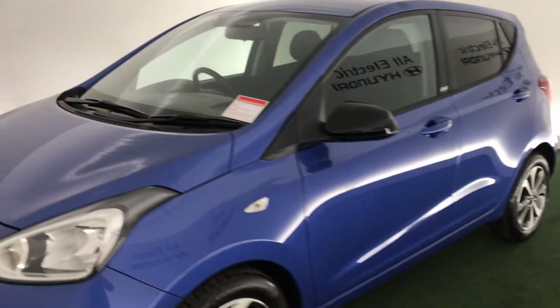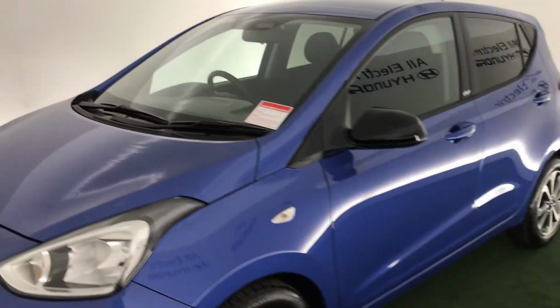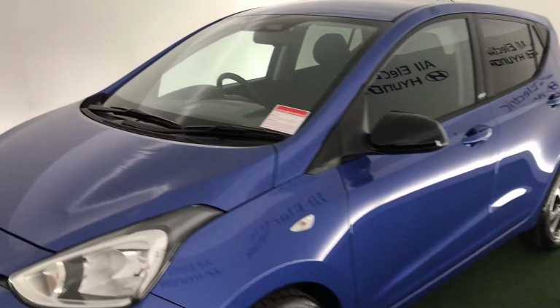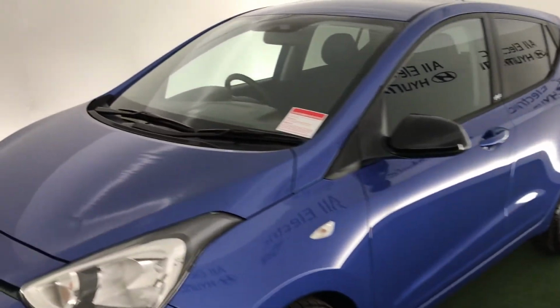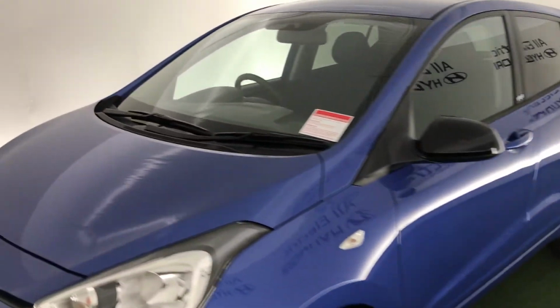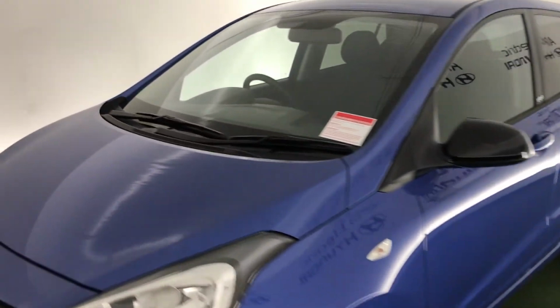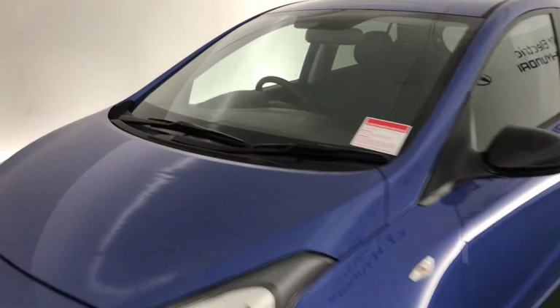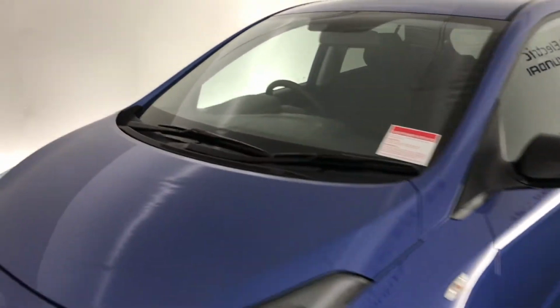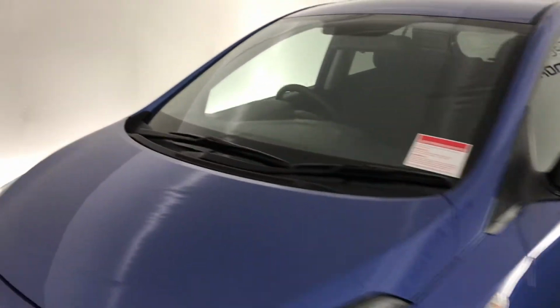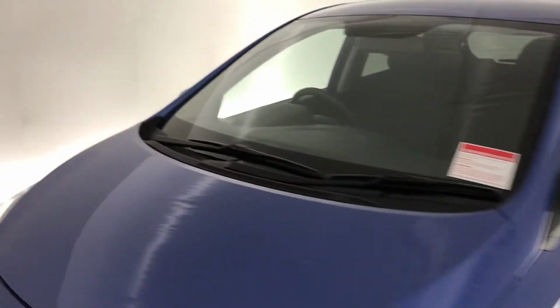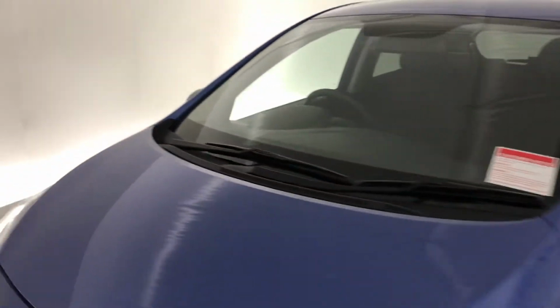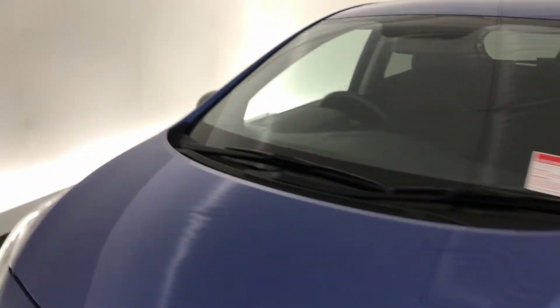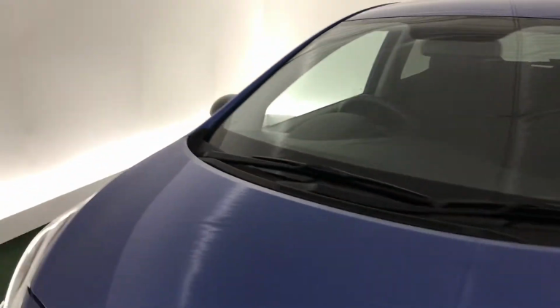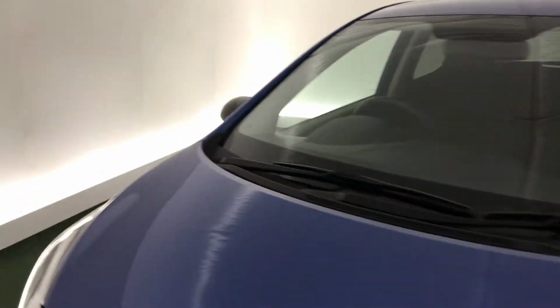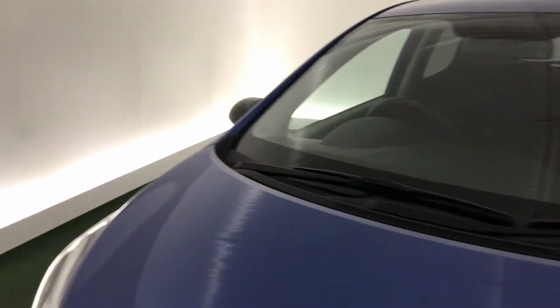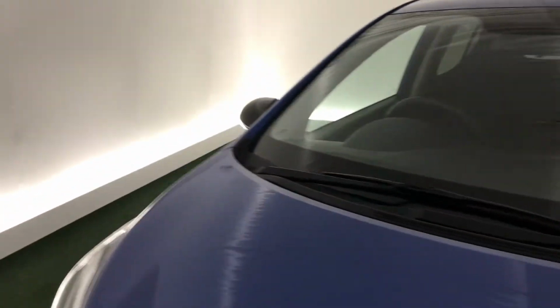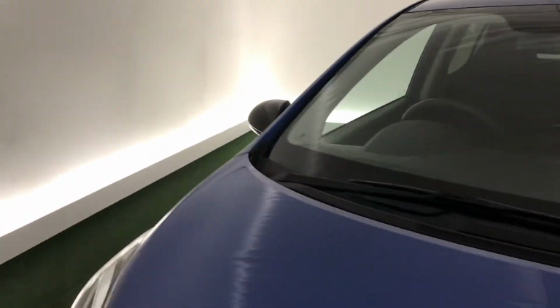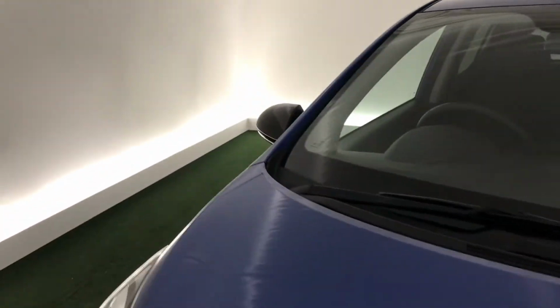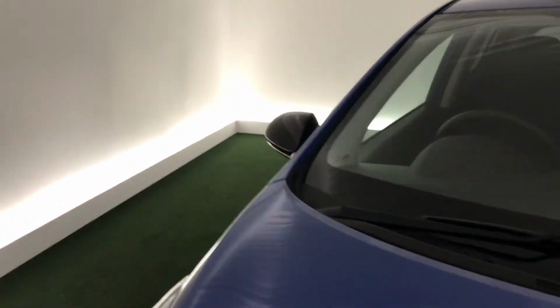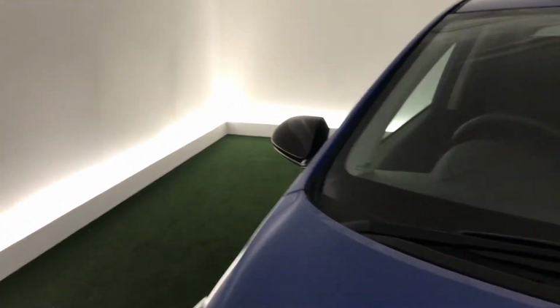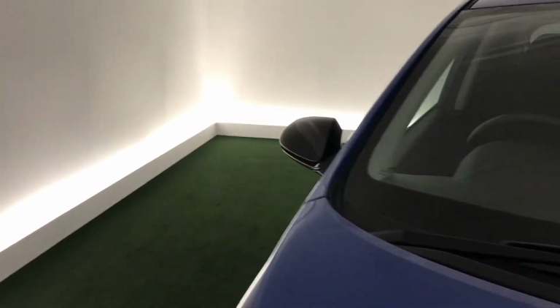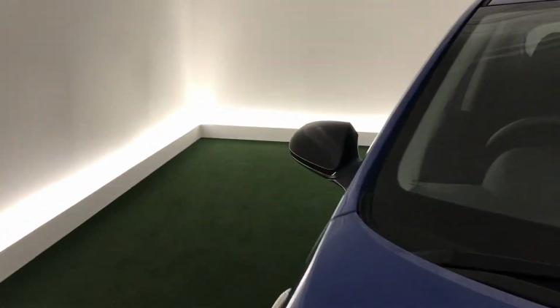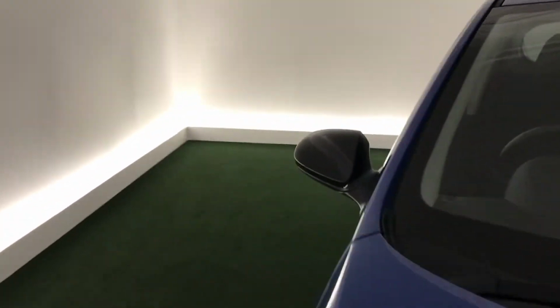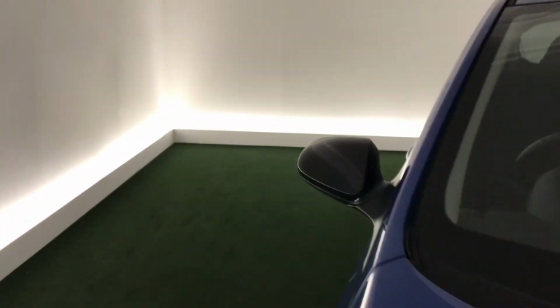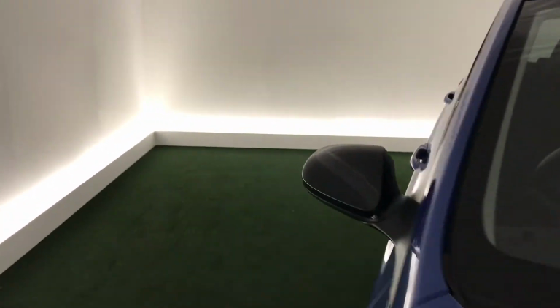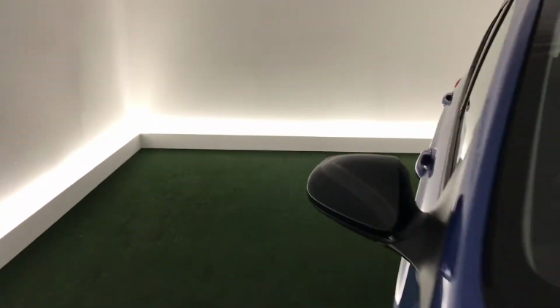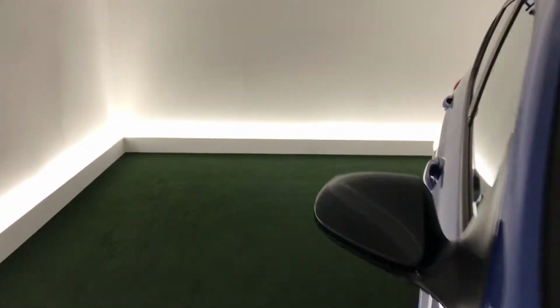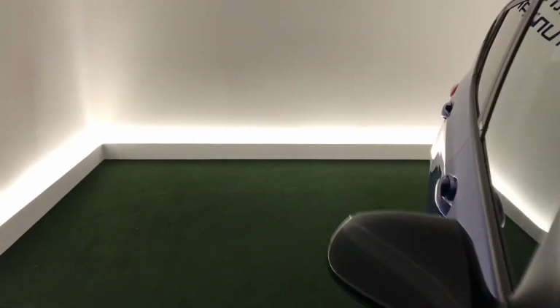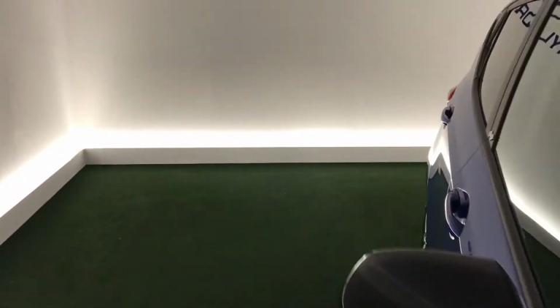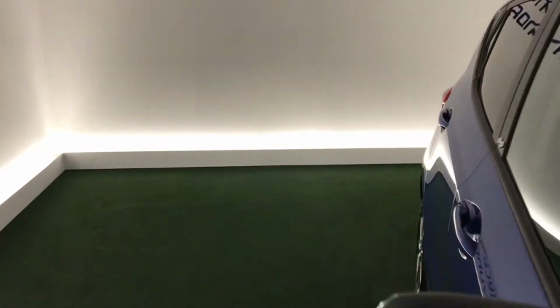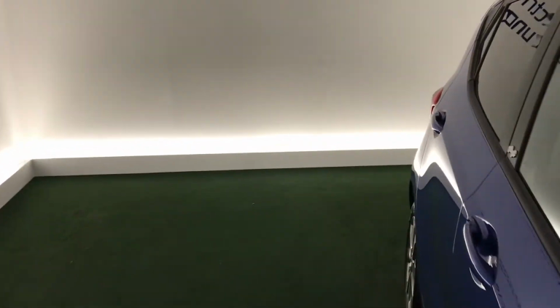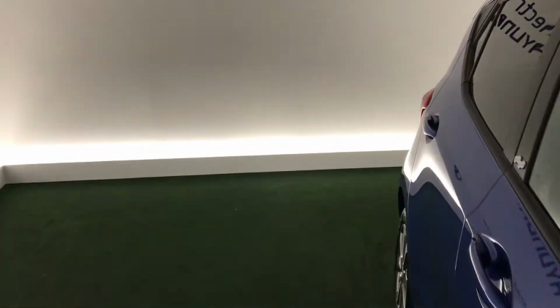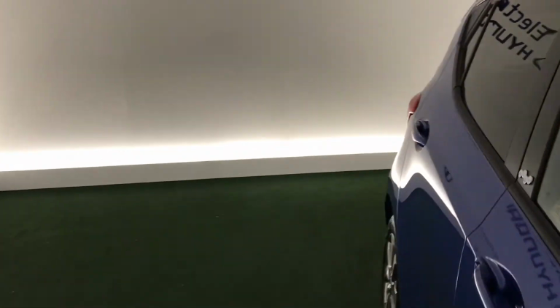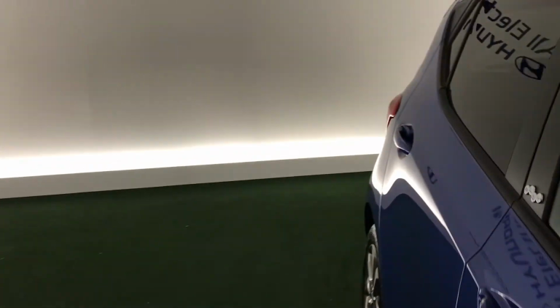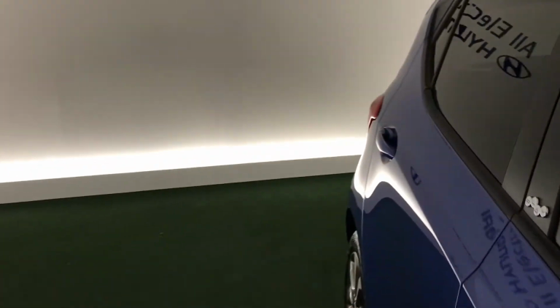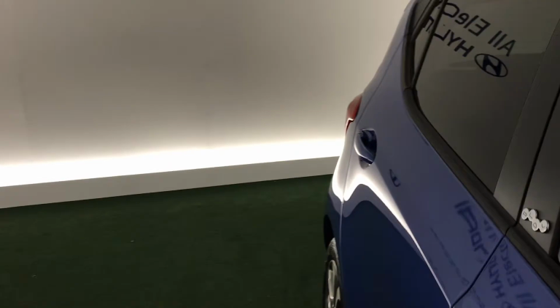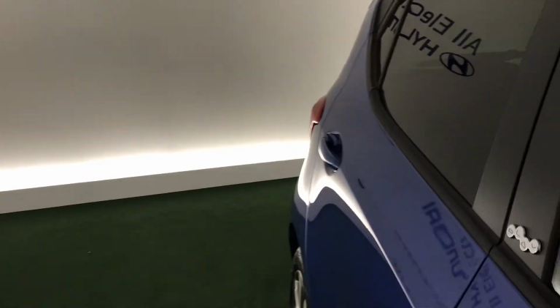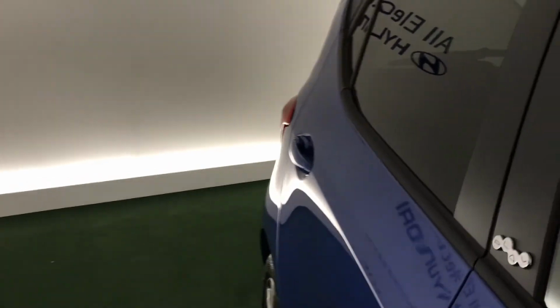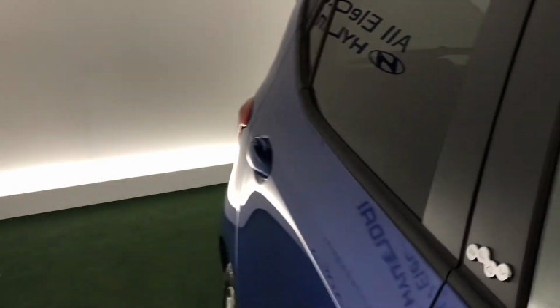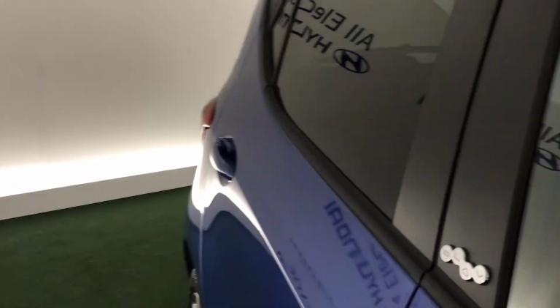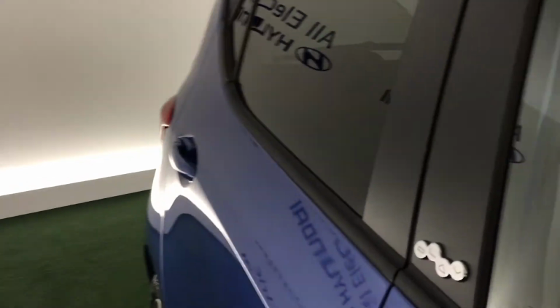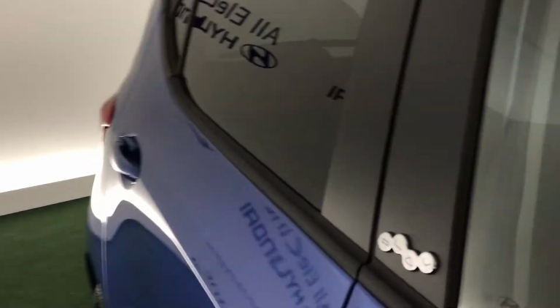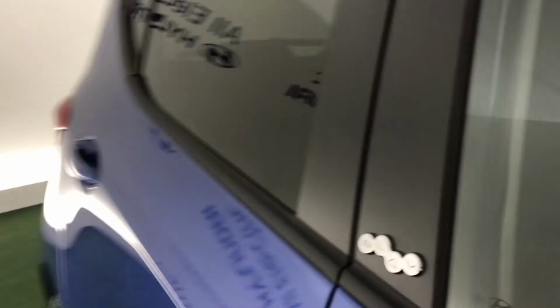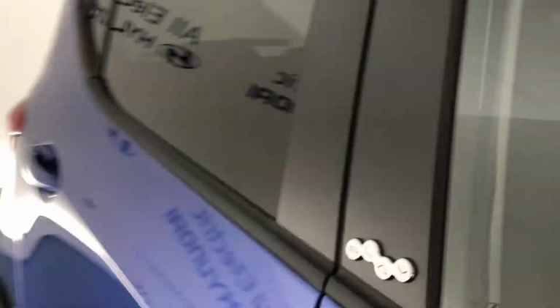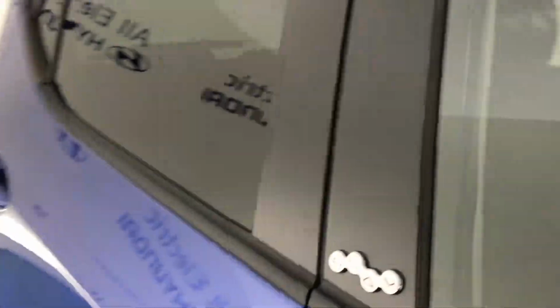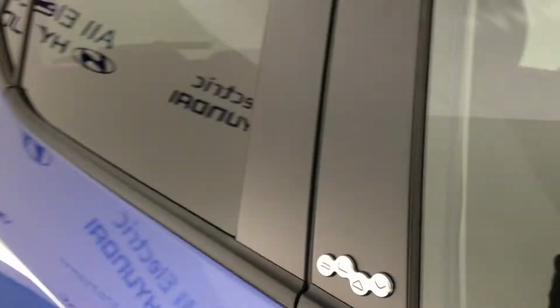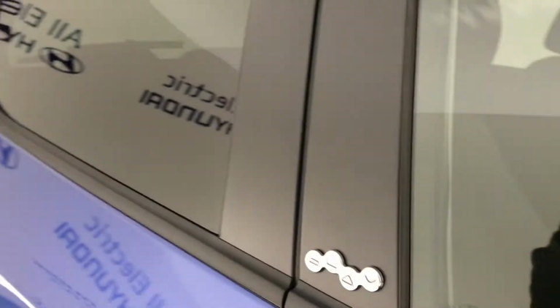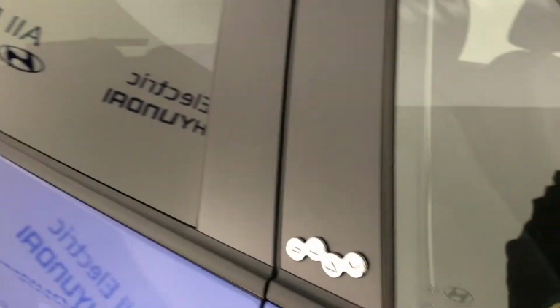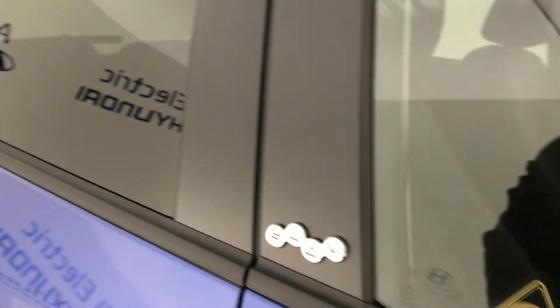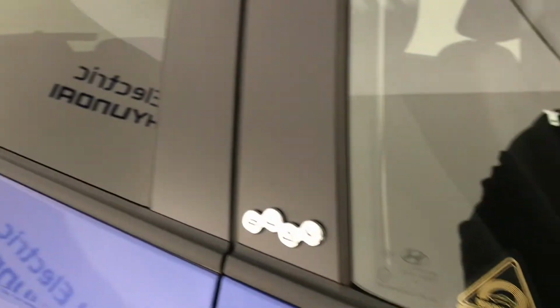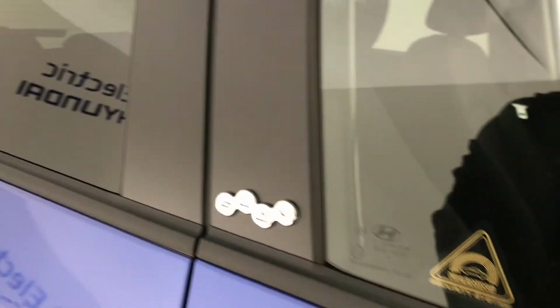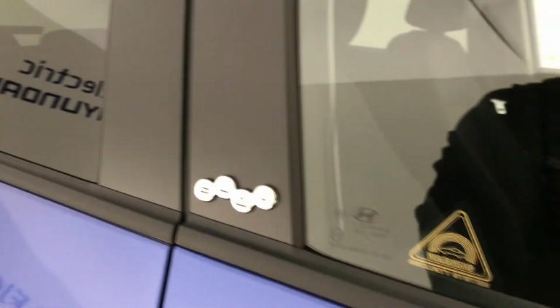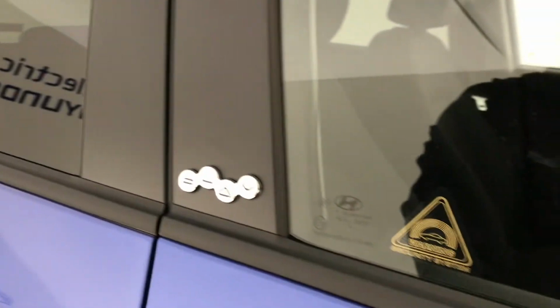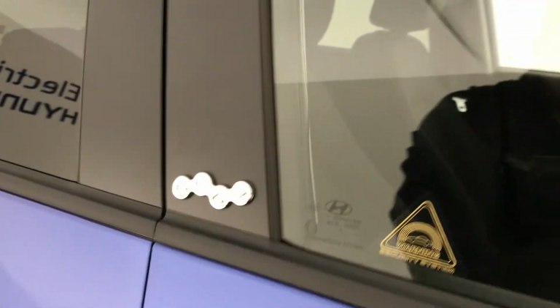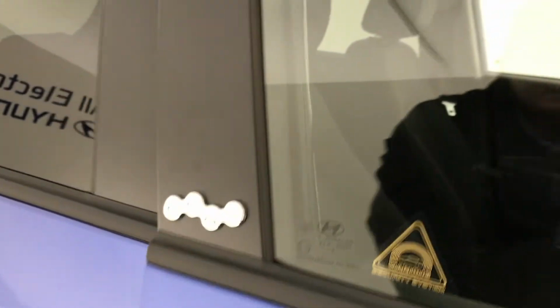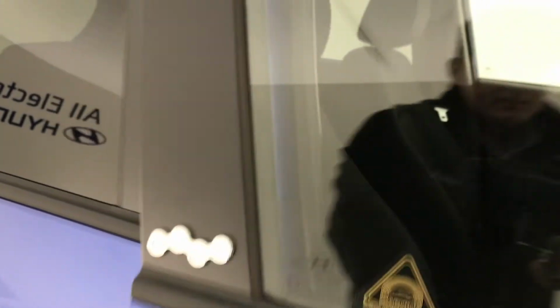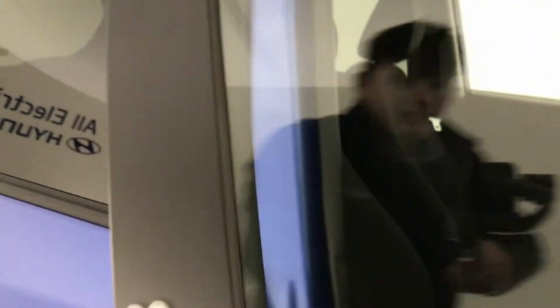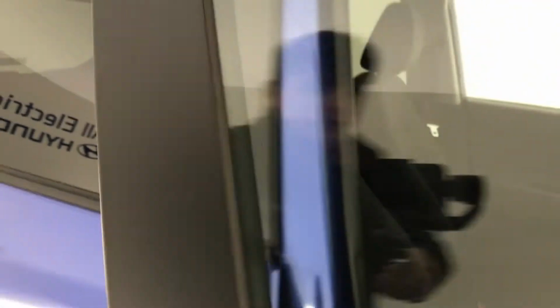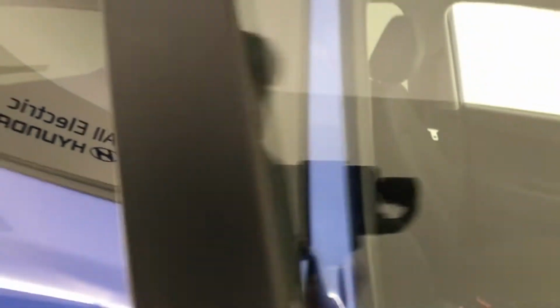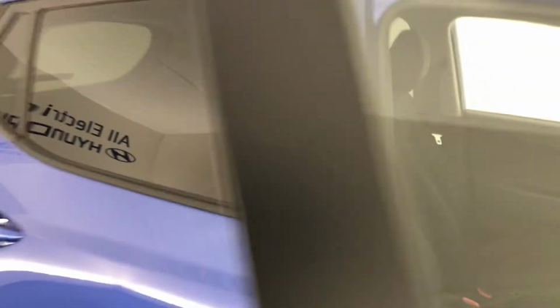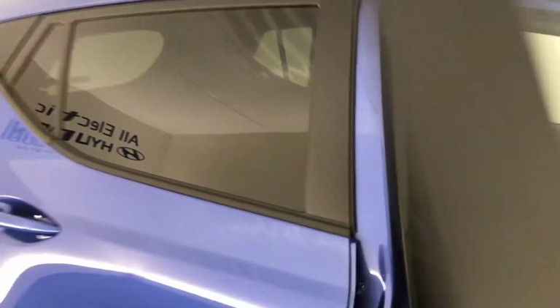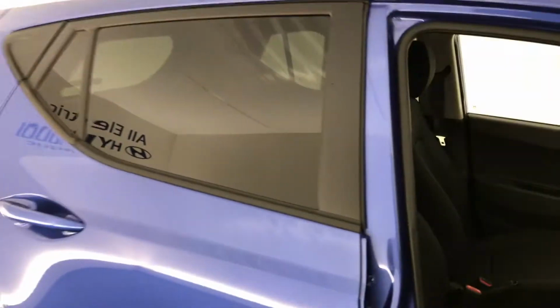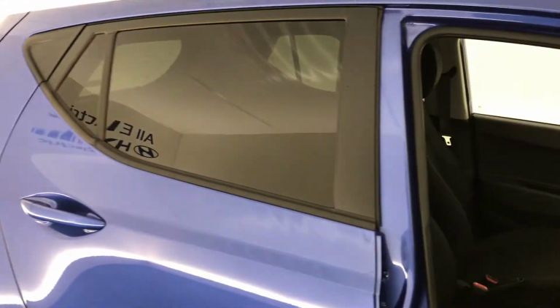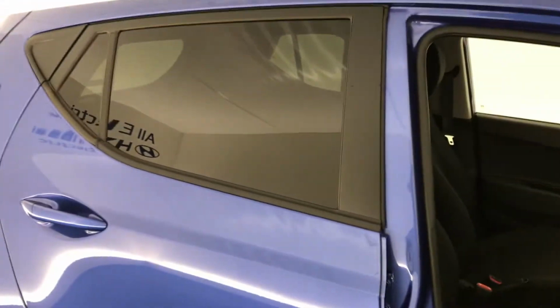Let me just show you the interior. You also have the unique Play badging on this i10's doors.